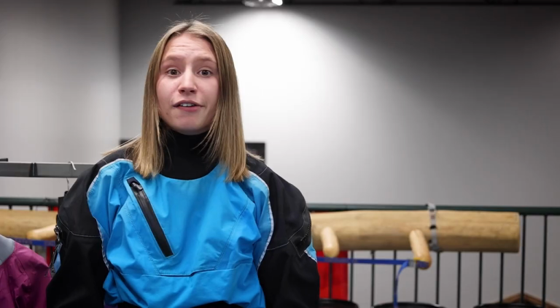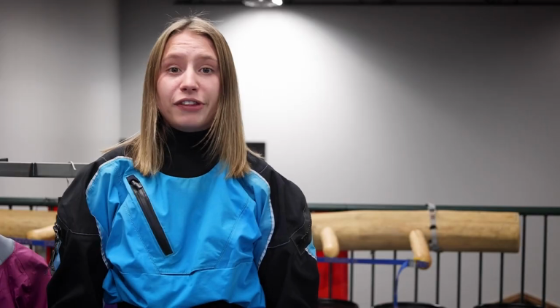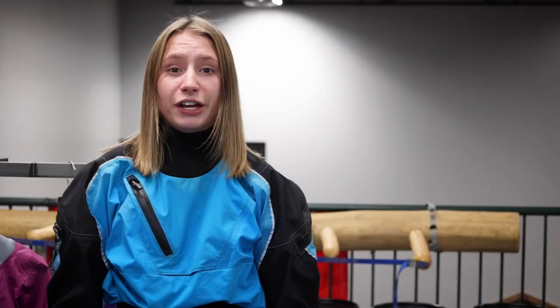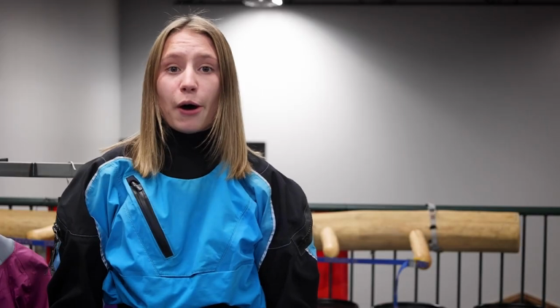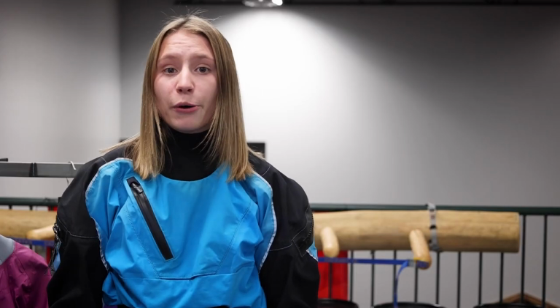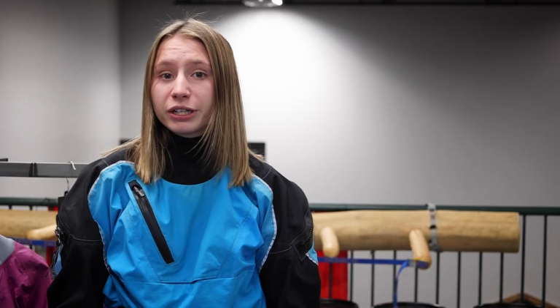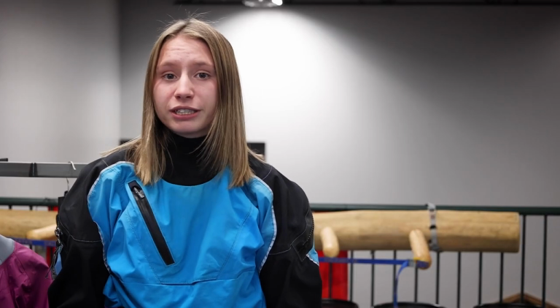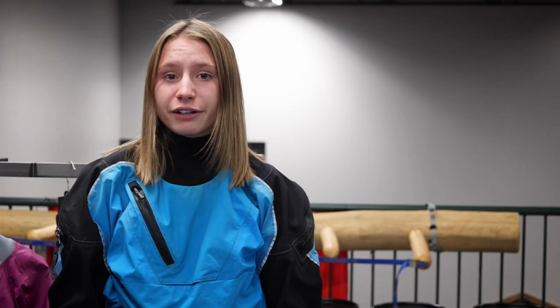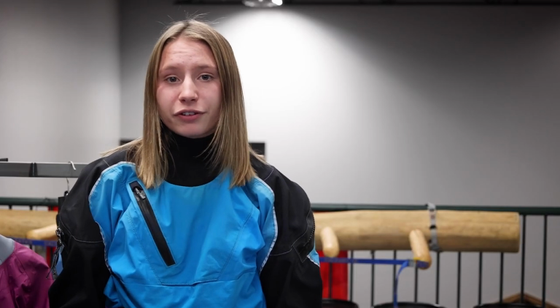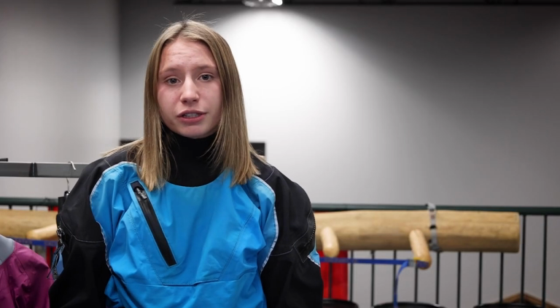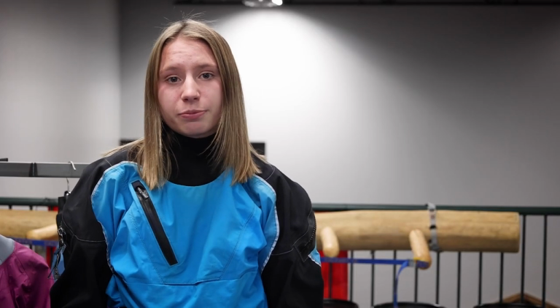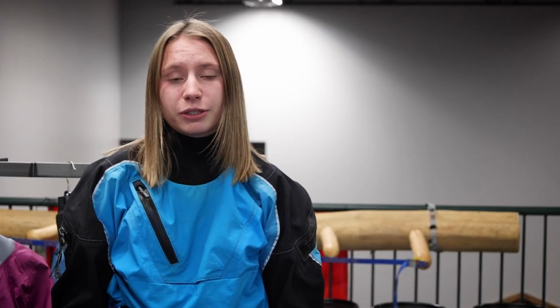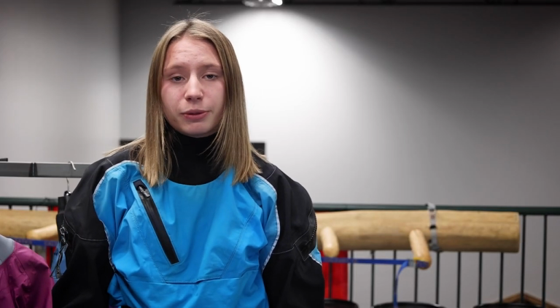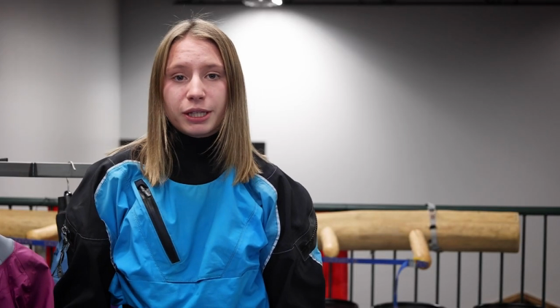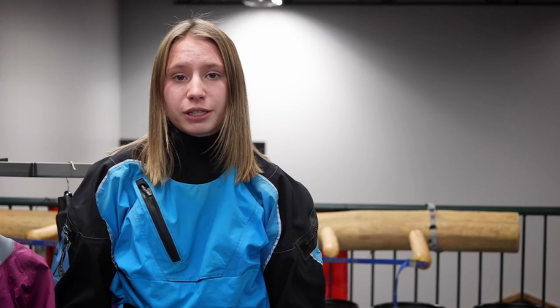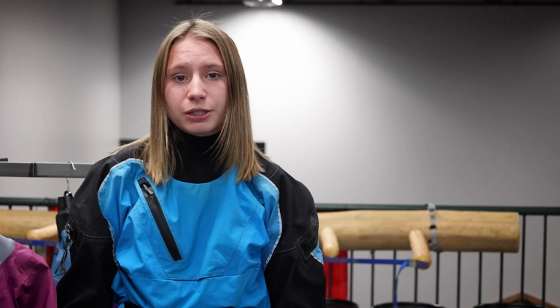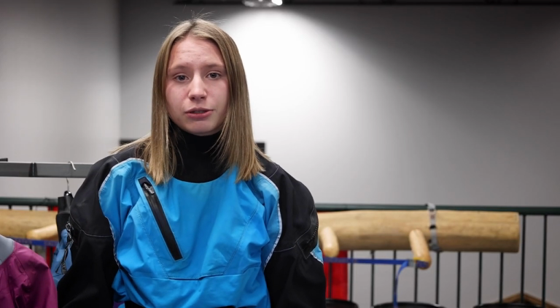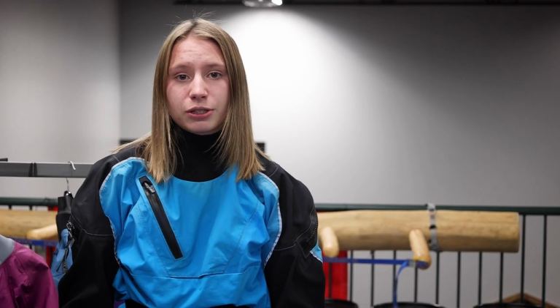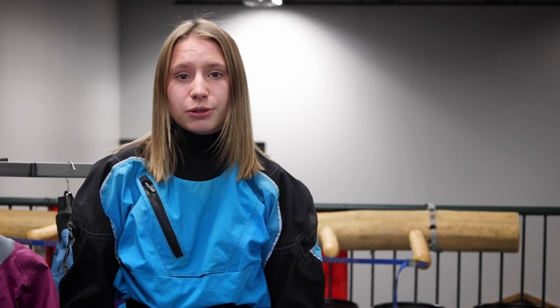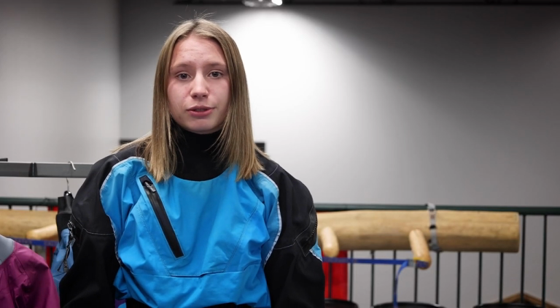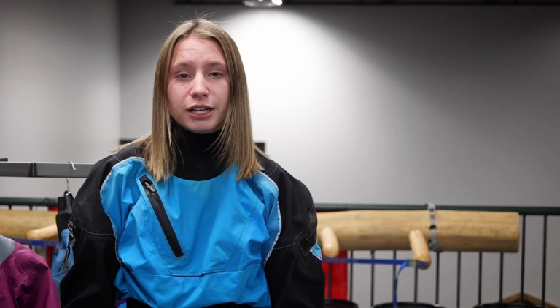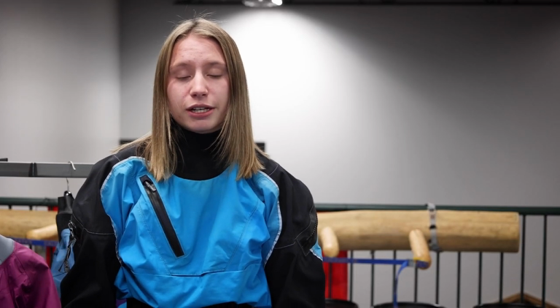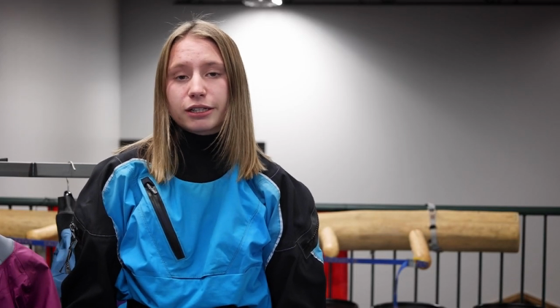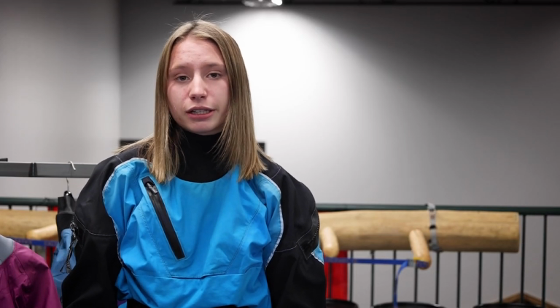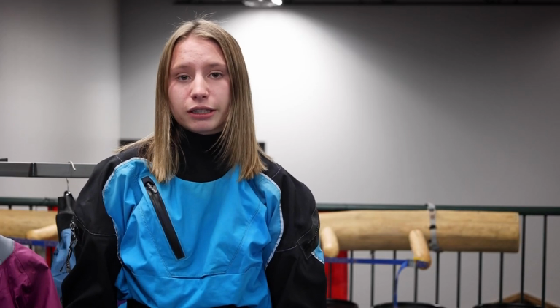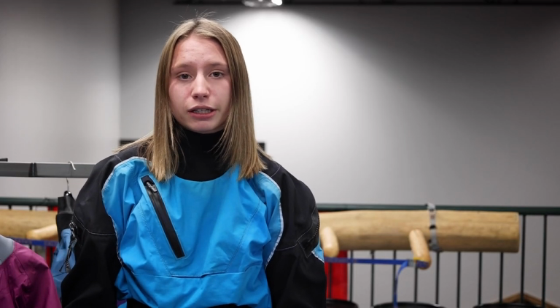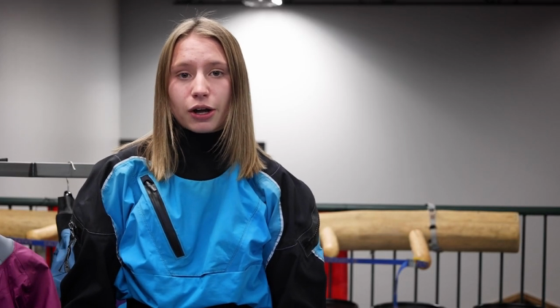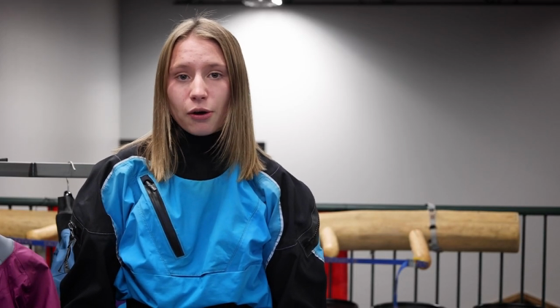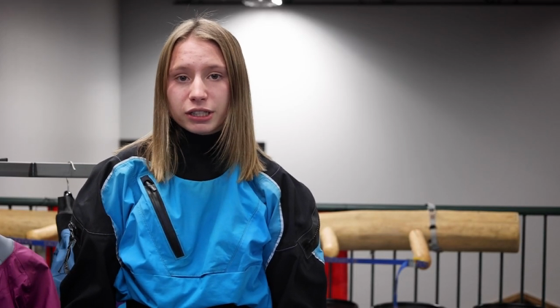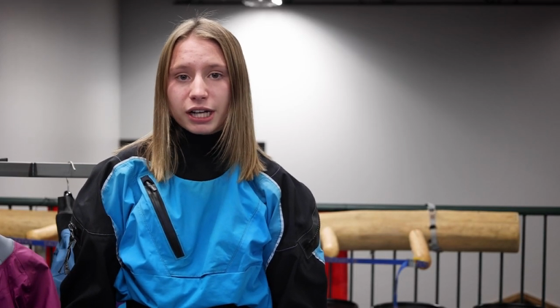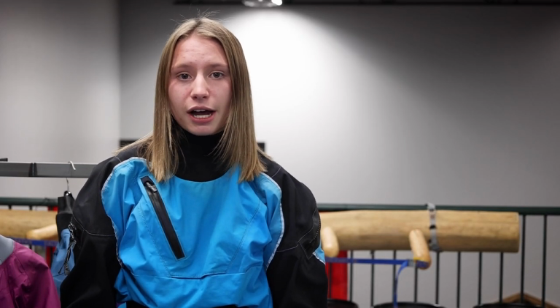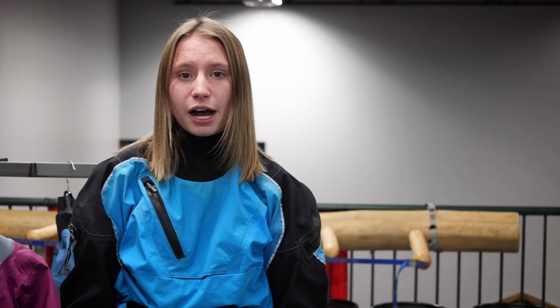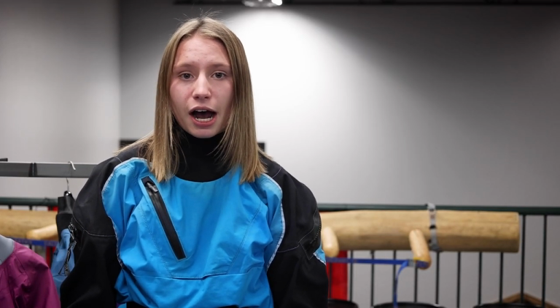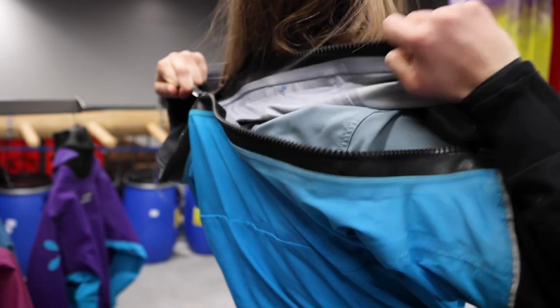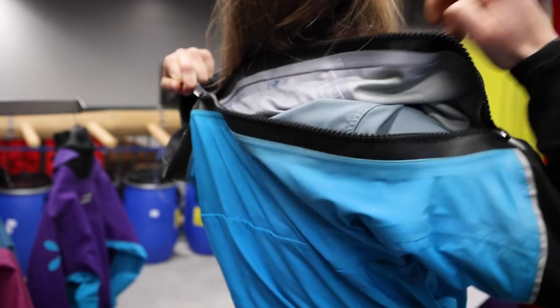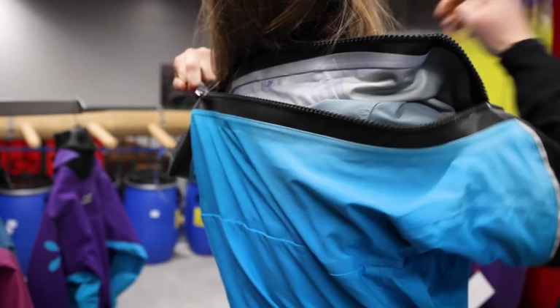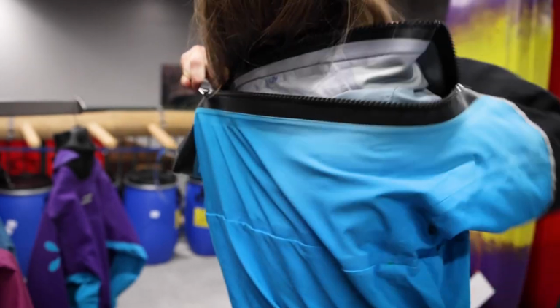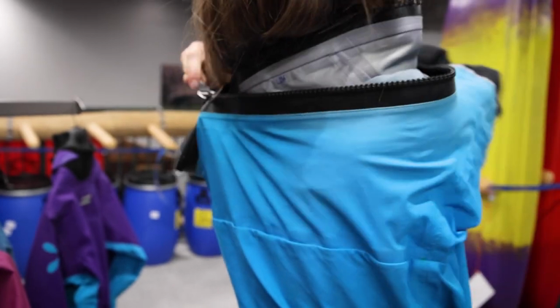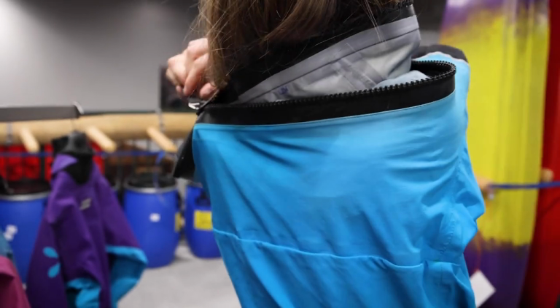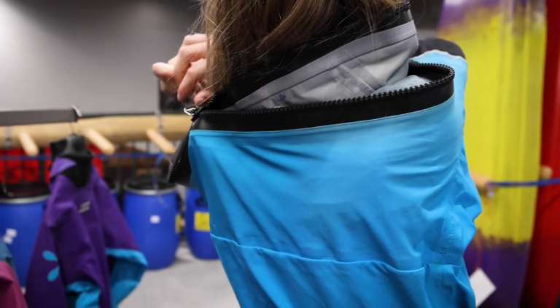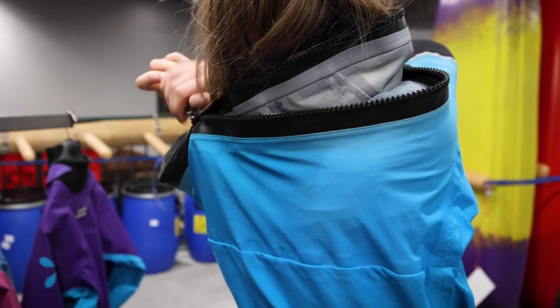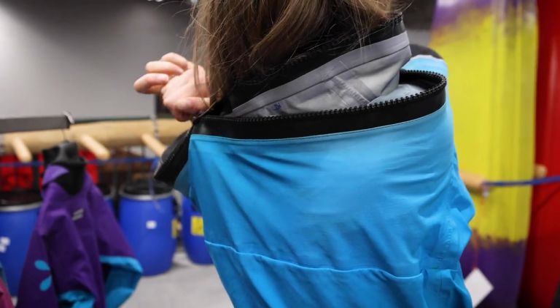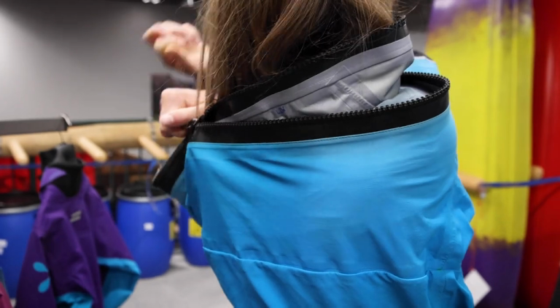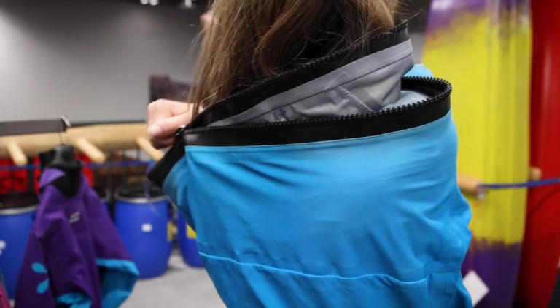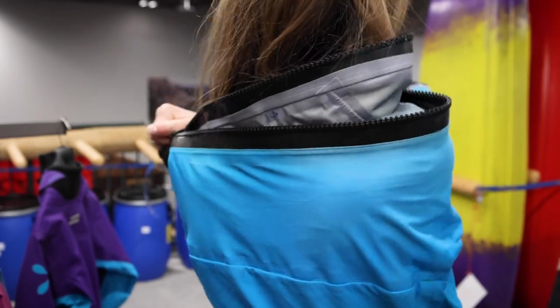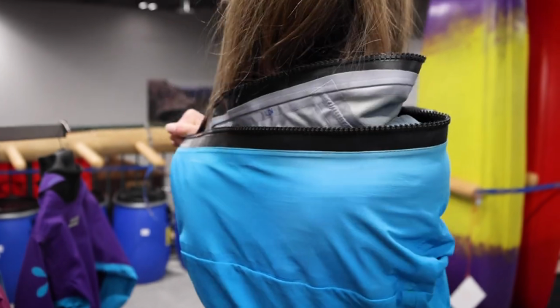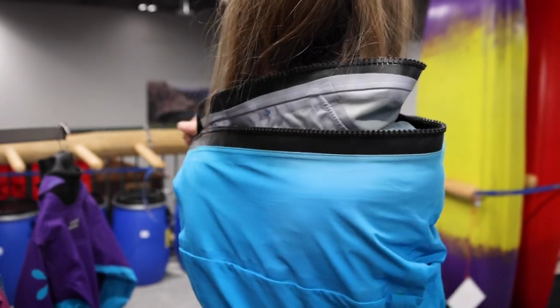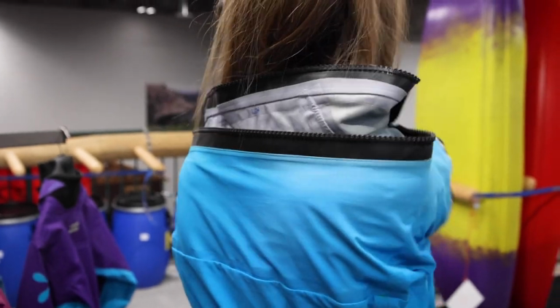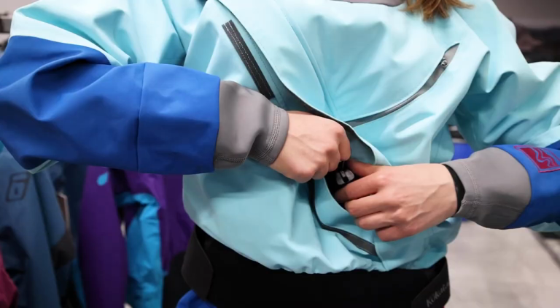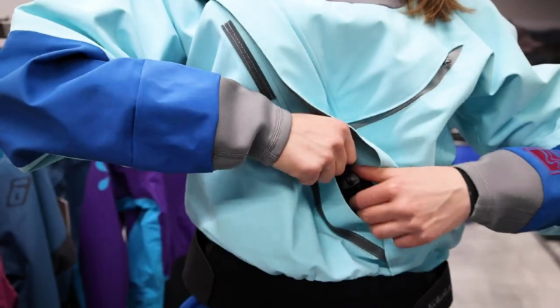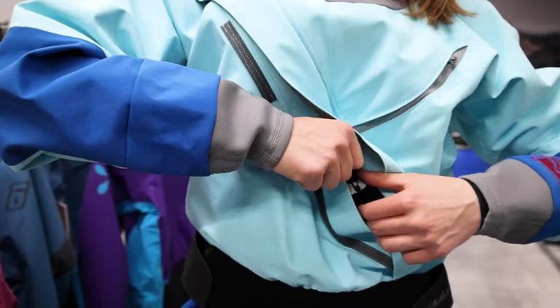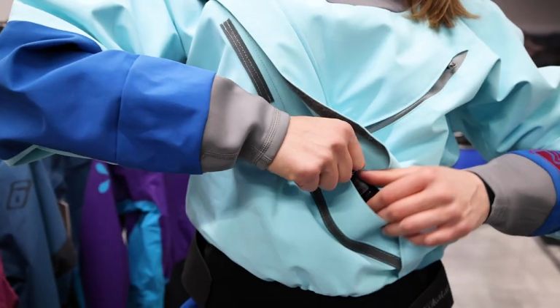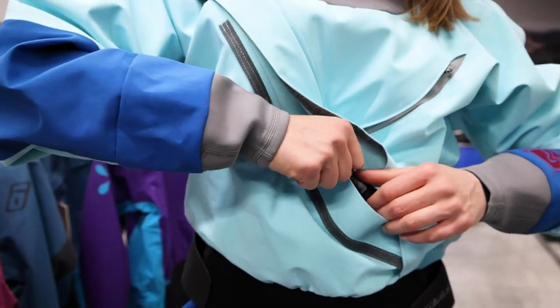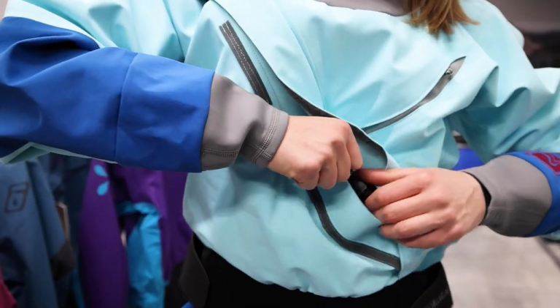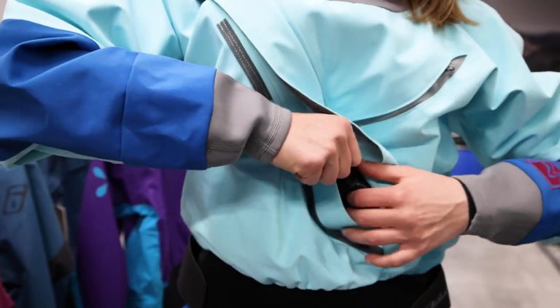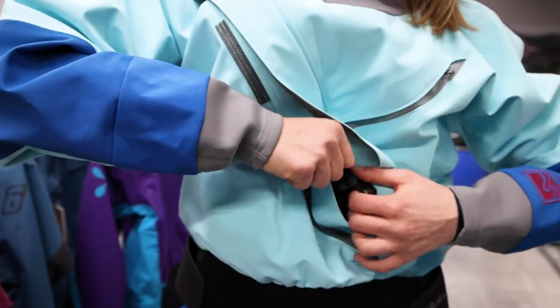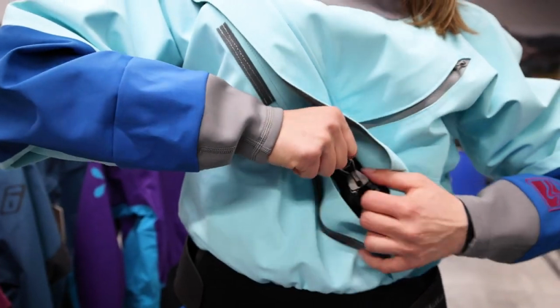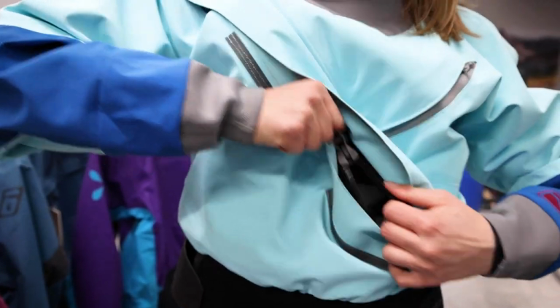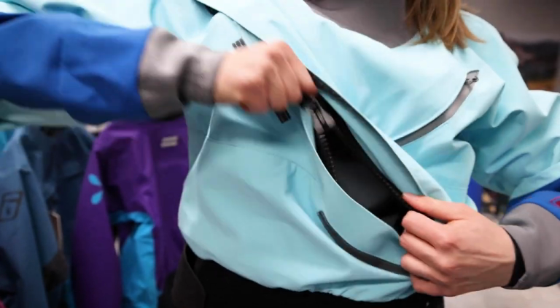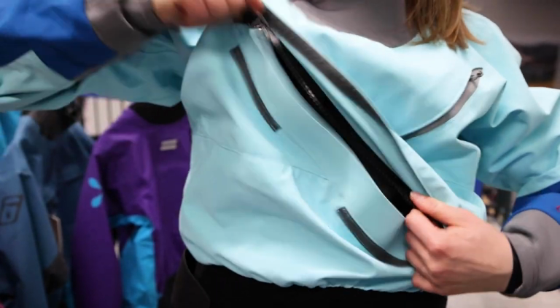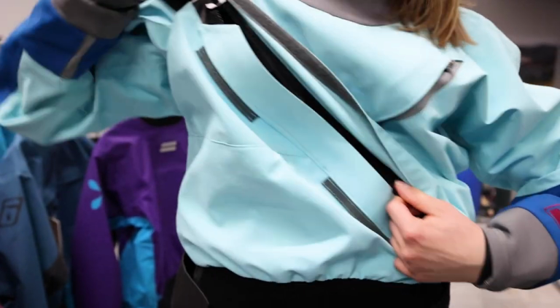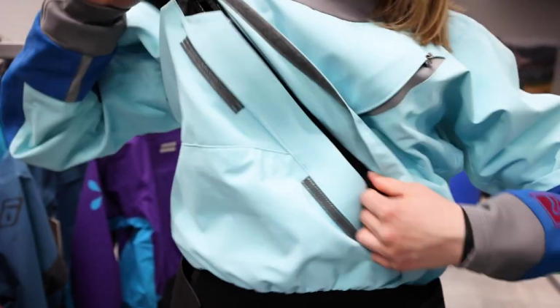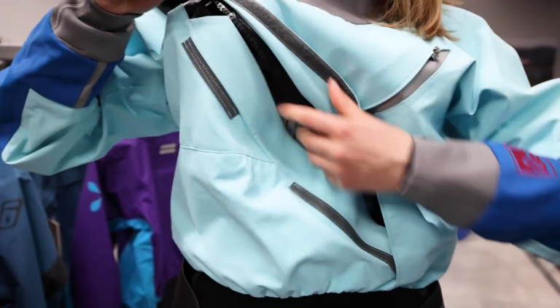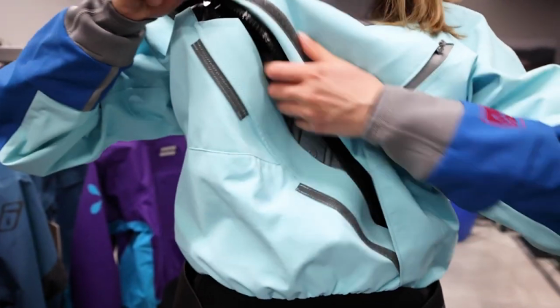The only difference between these two suits is that the Kokotat Icon is a back zip and the Kokotat Meridian is a front zip.